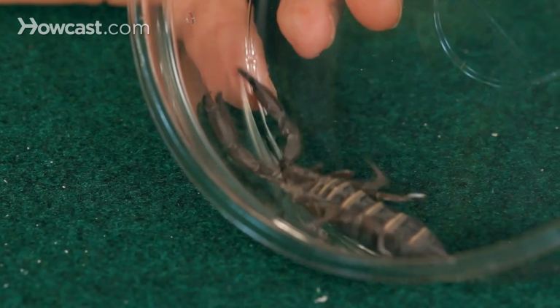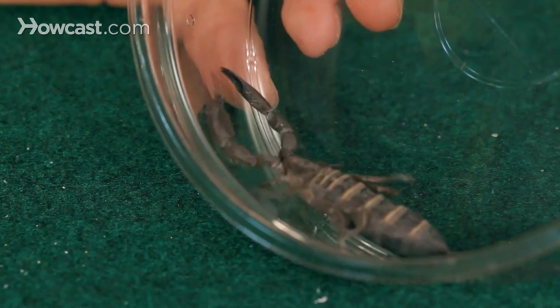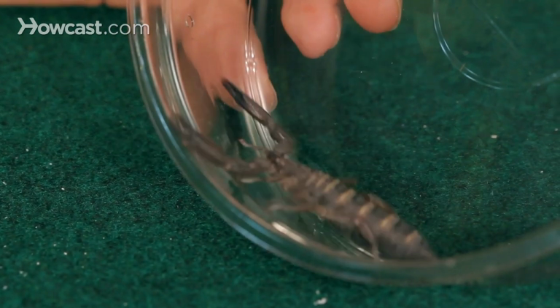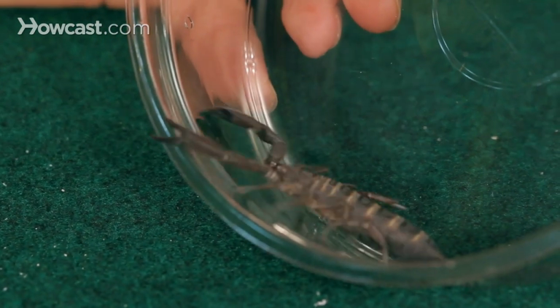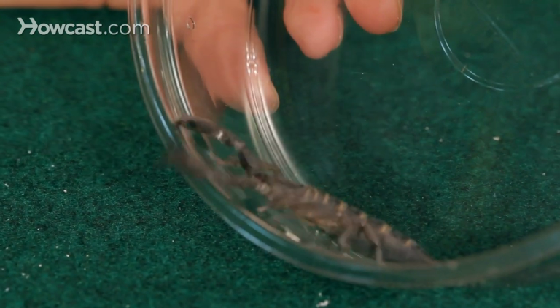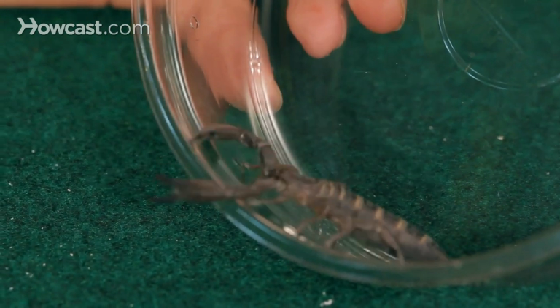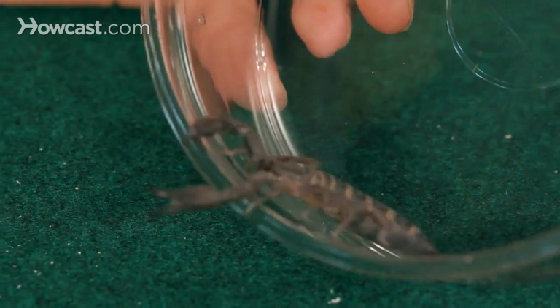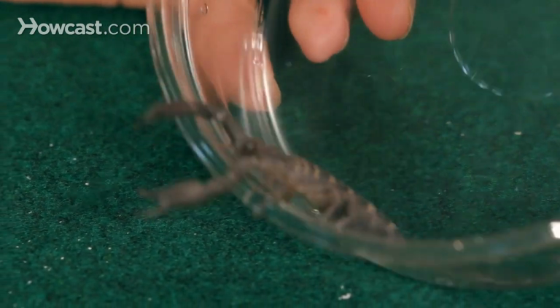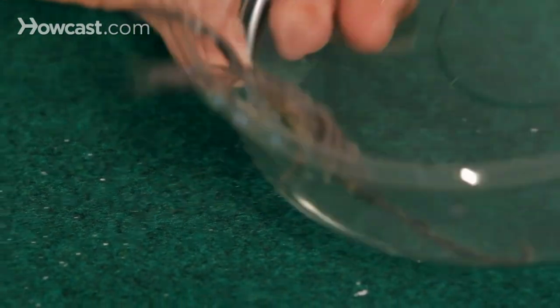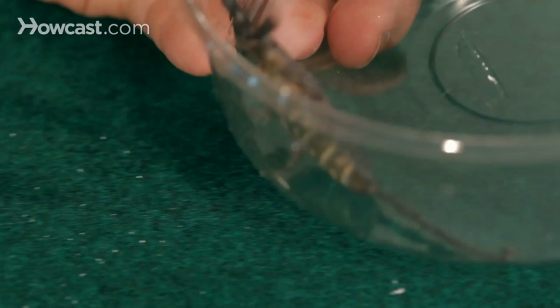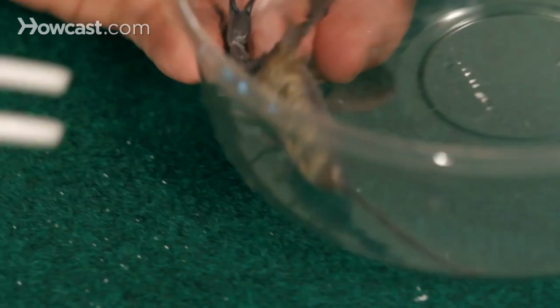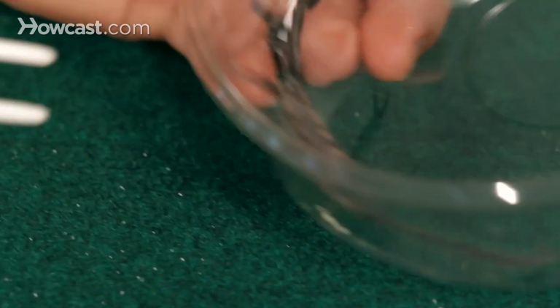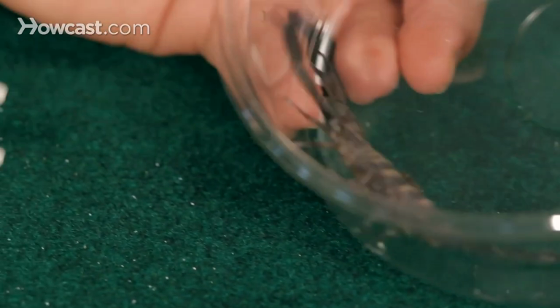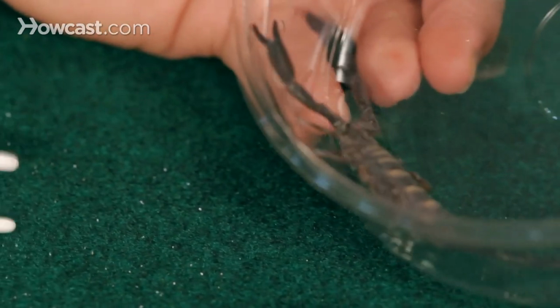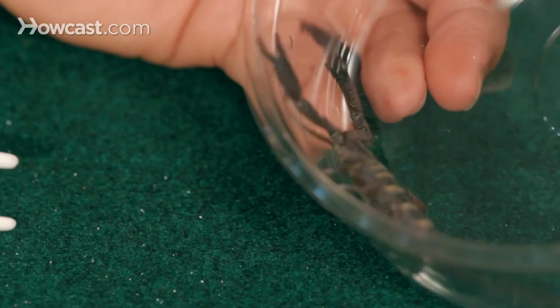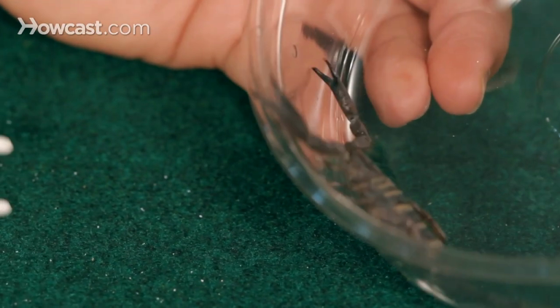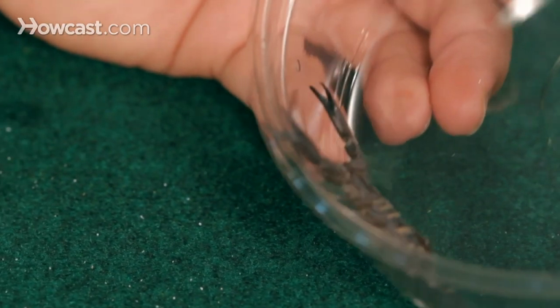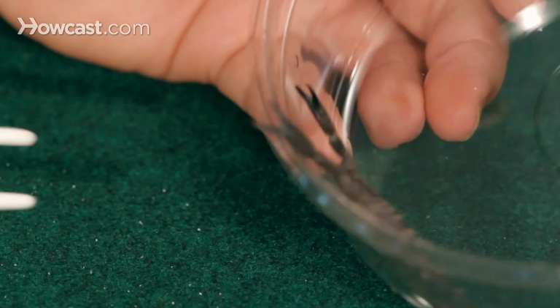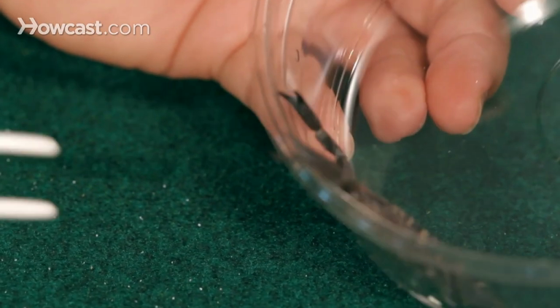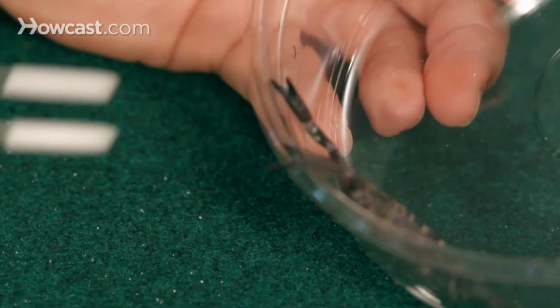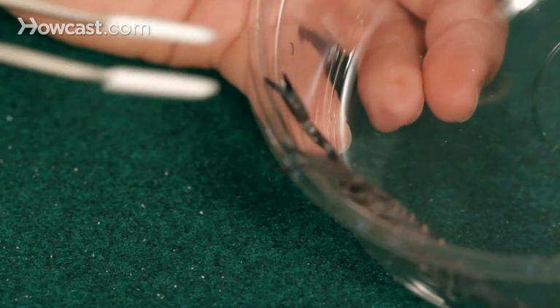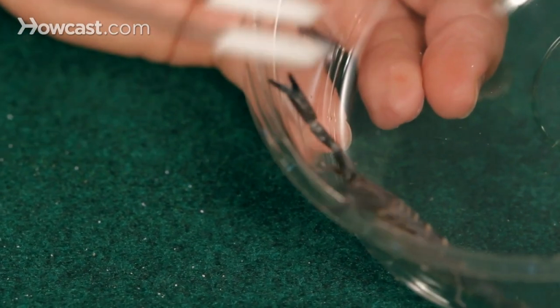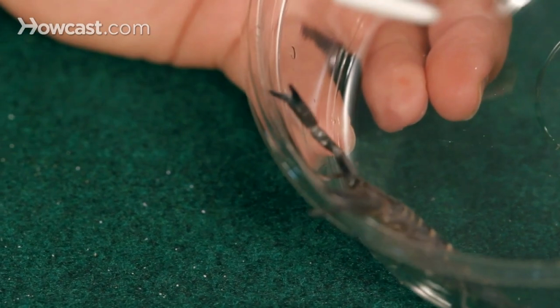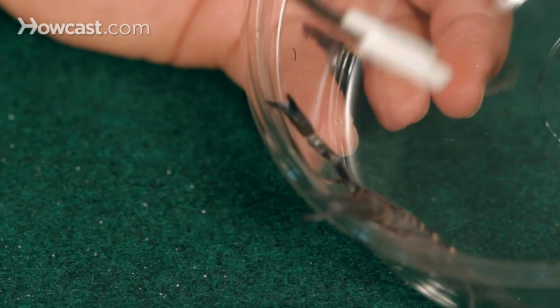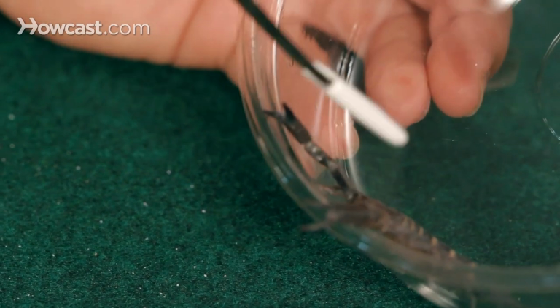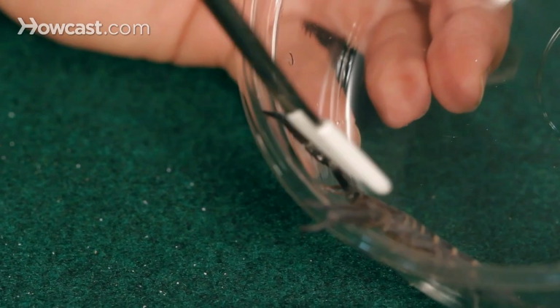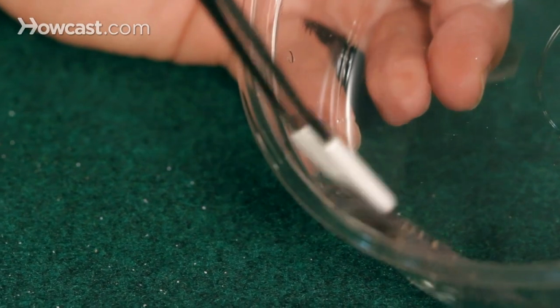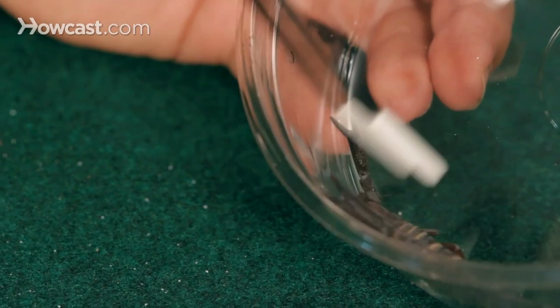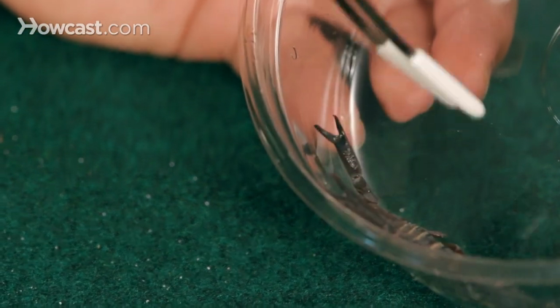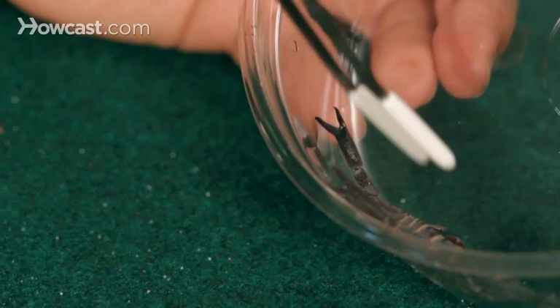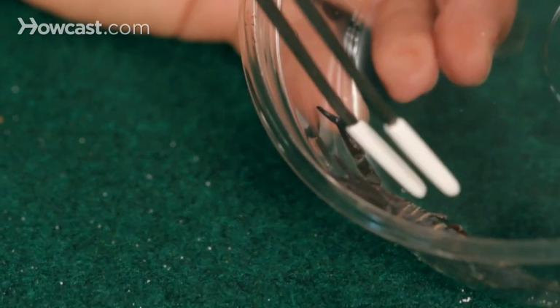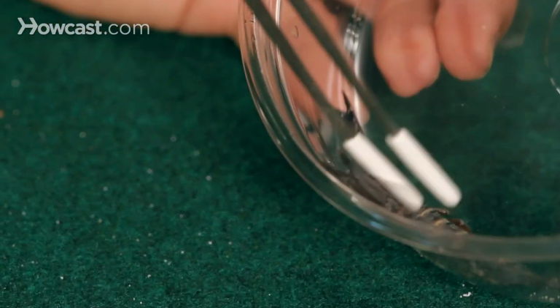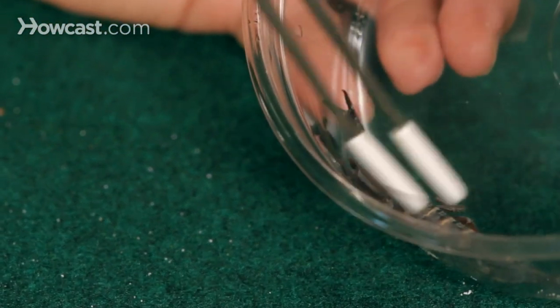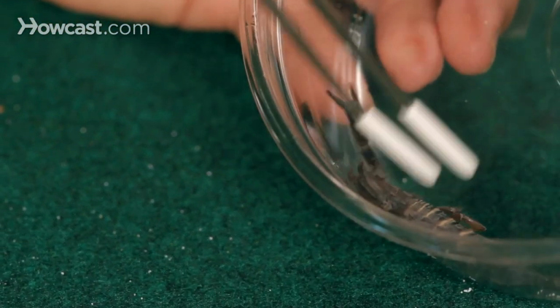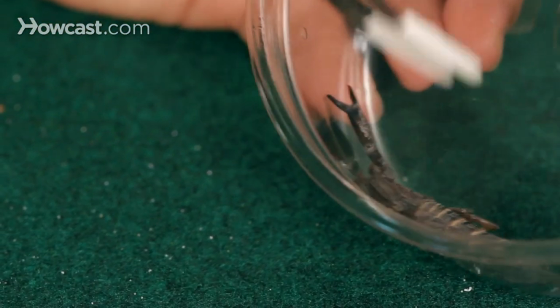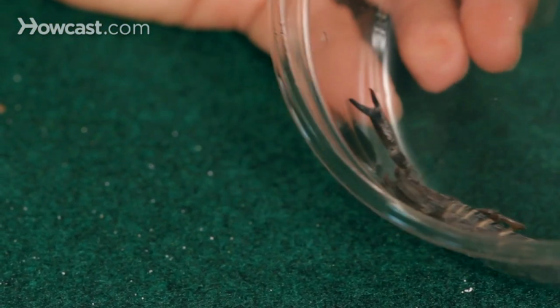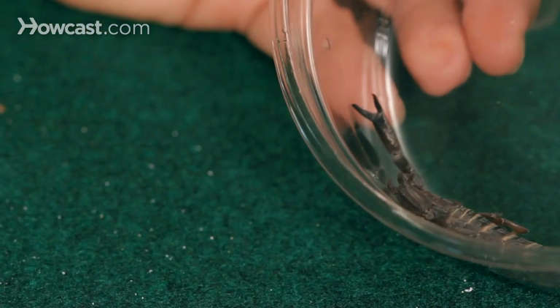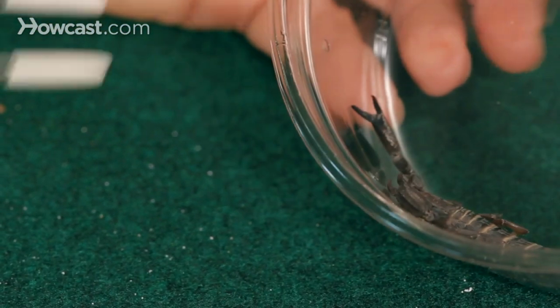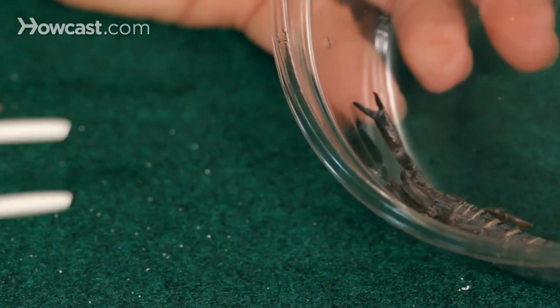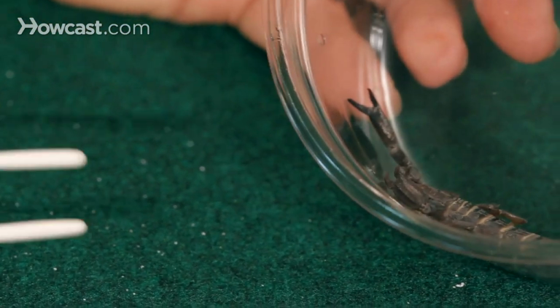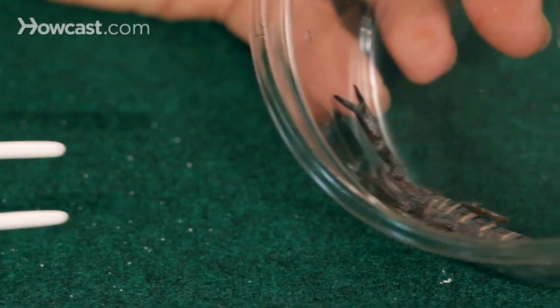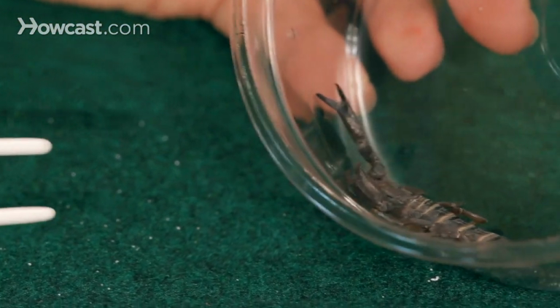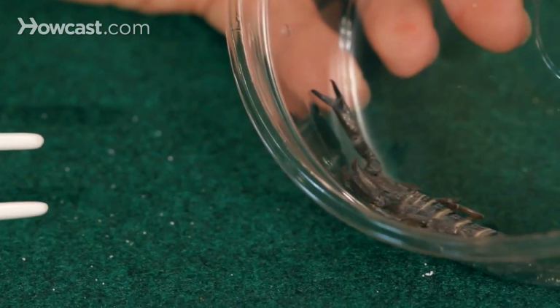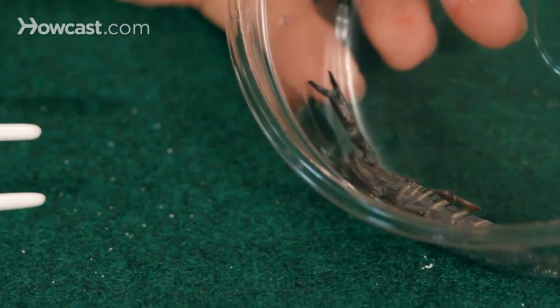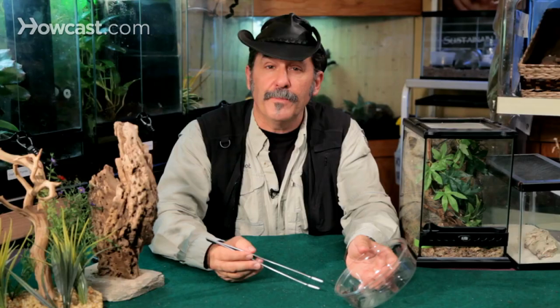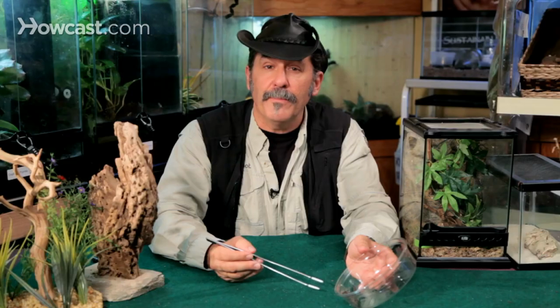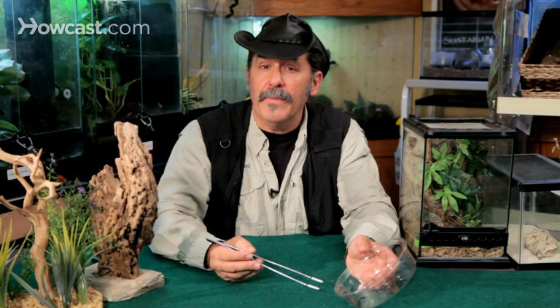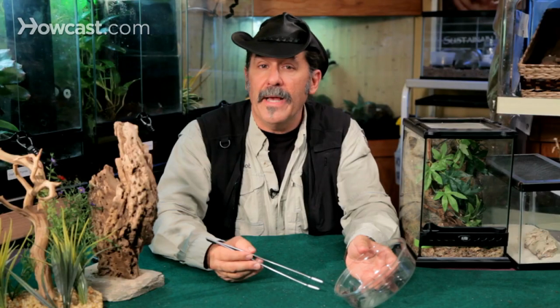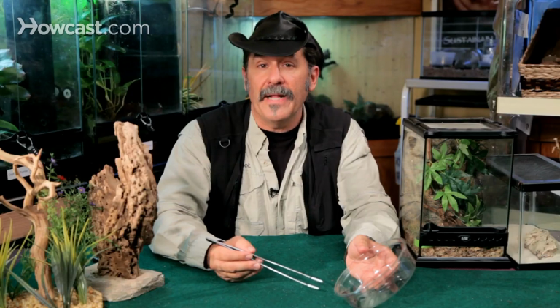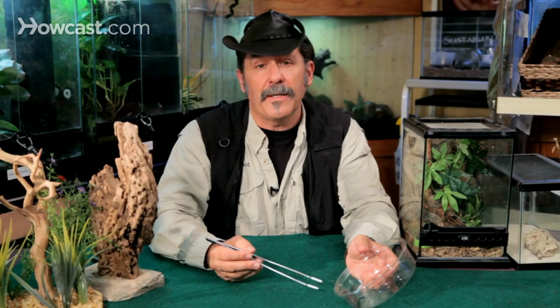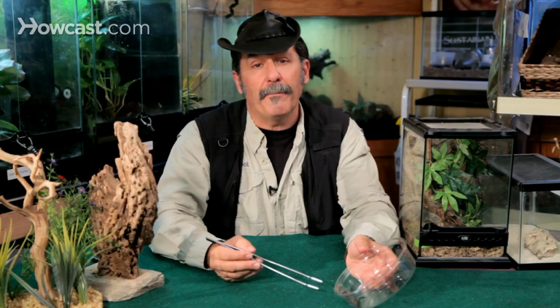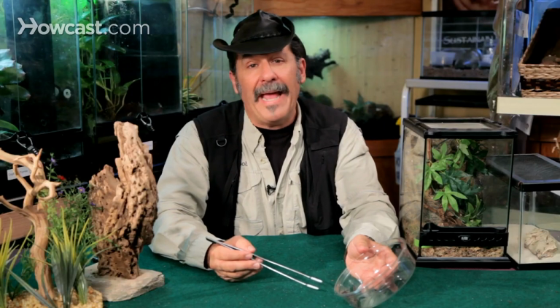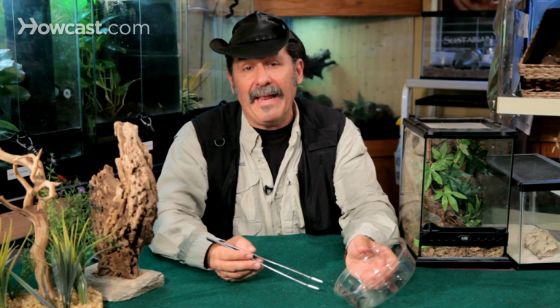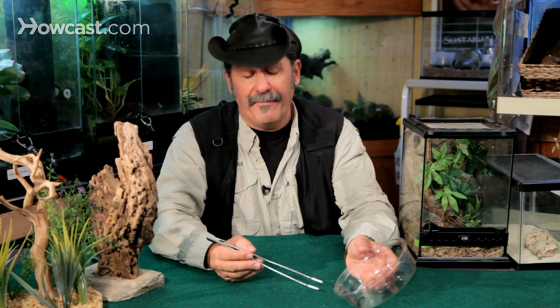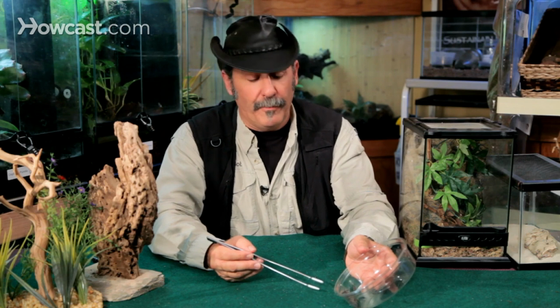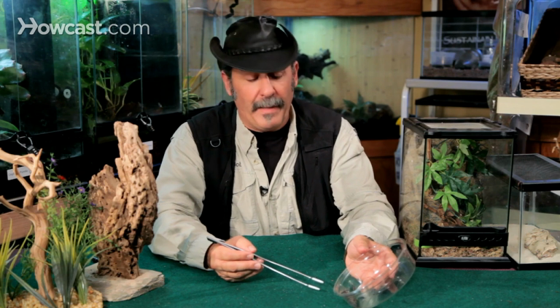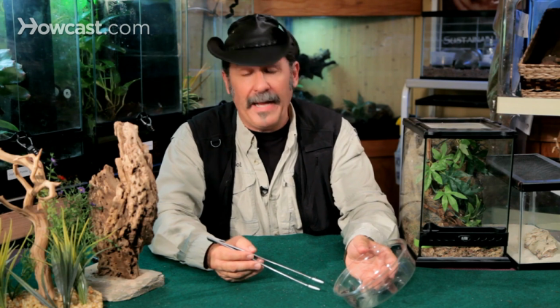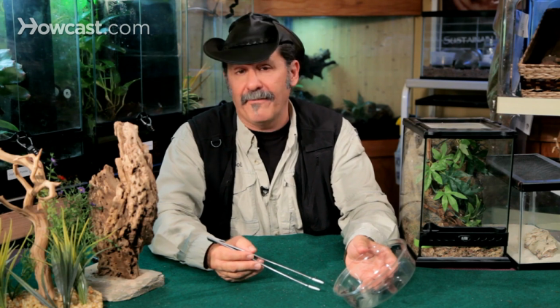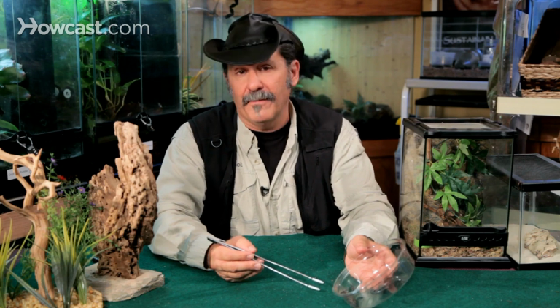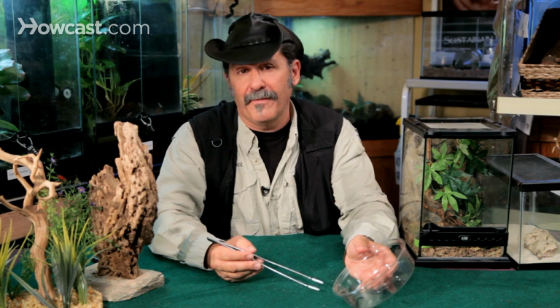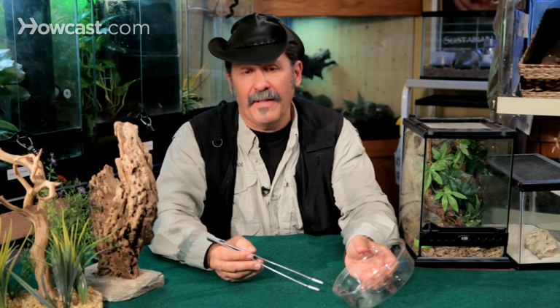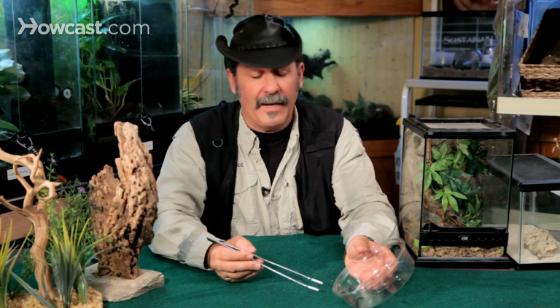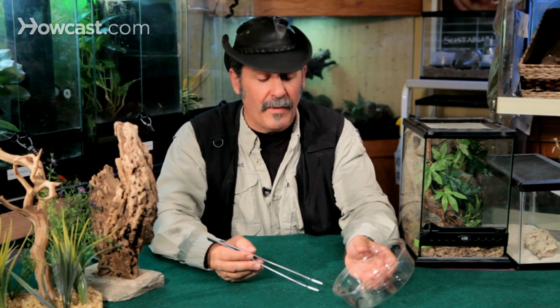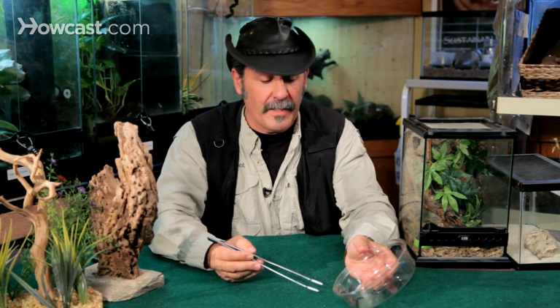Thin claws tell me his venom is a little more potent than others, but it's not one of the worst. It's not a fatal creature if it bites you, but that's a painful bite from a Flat Rock.